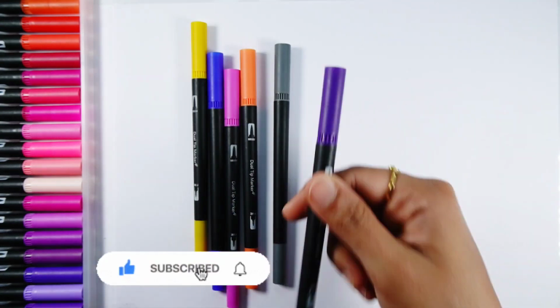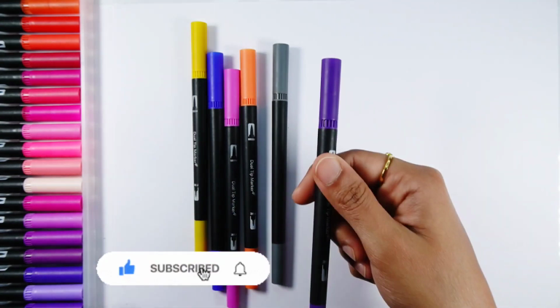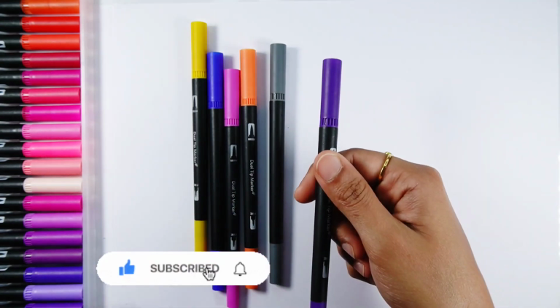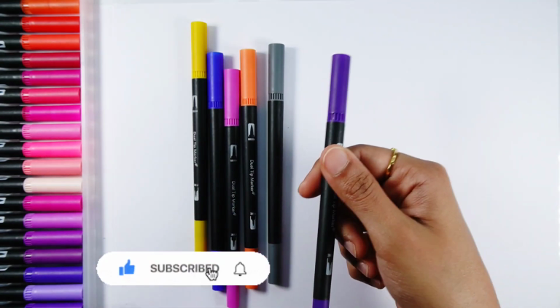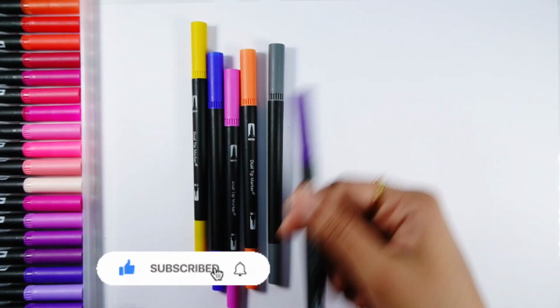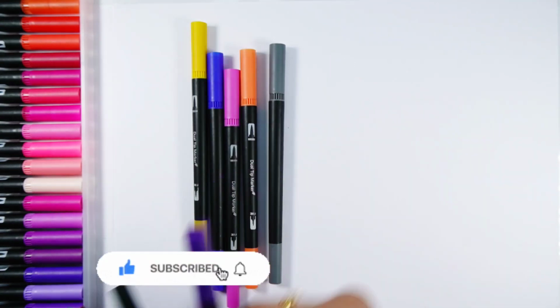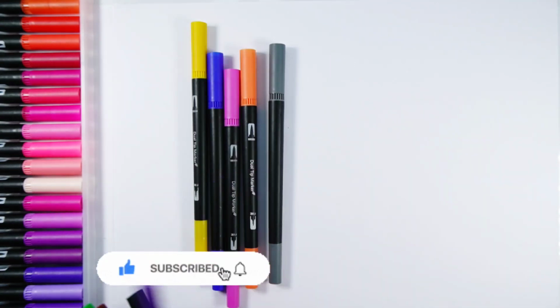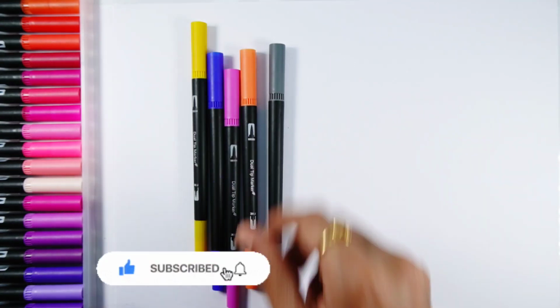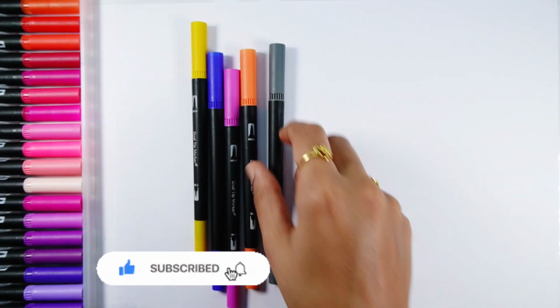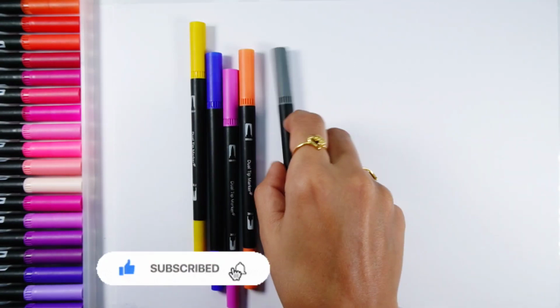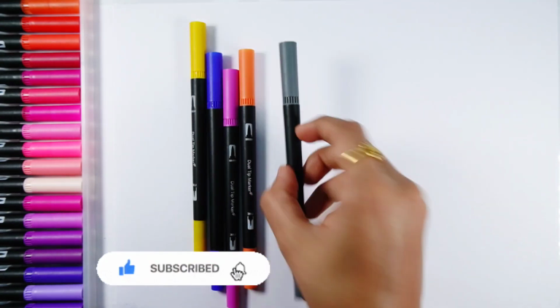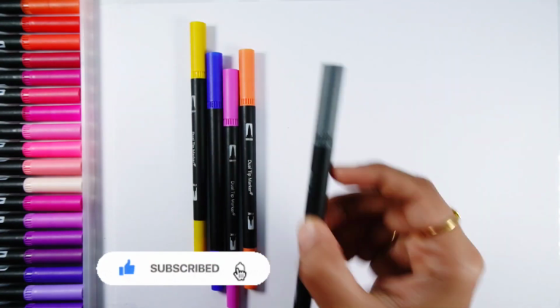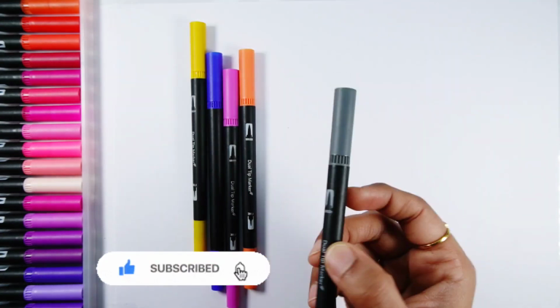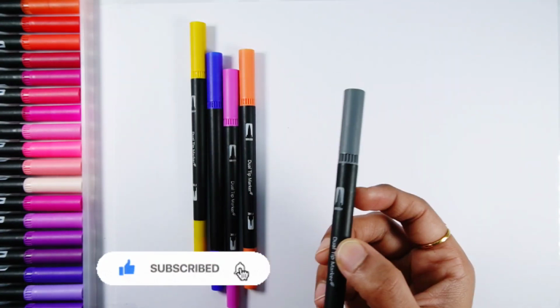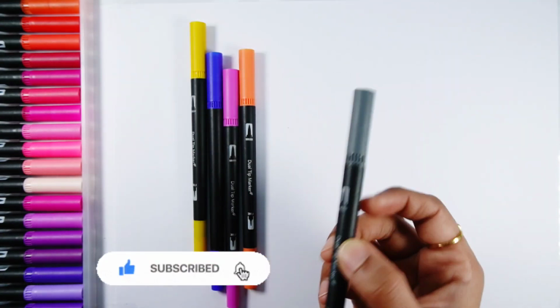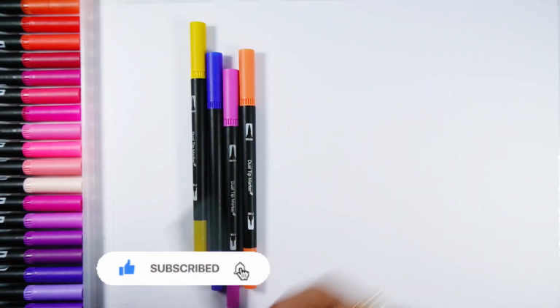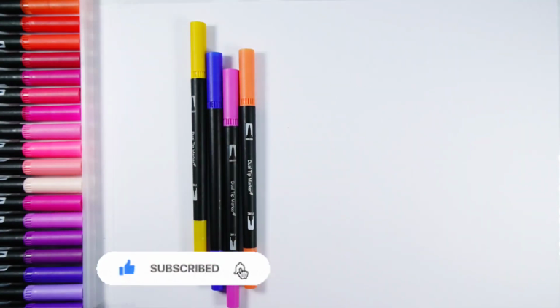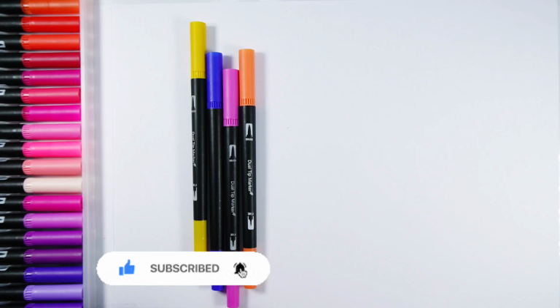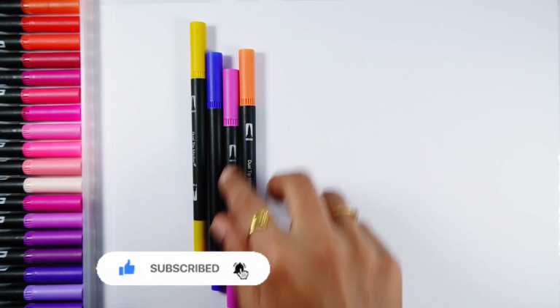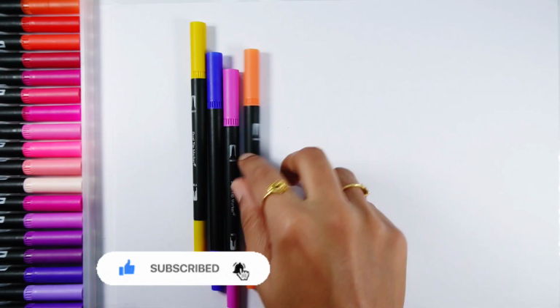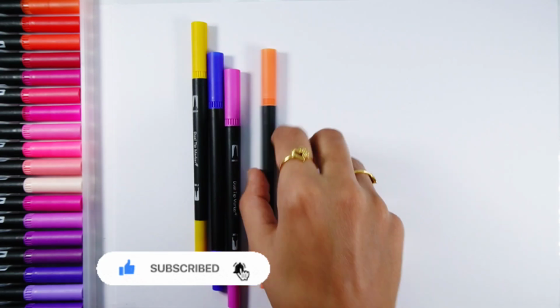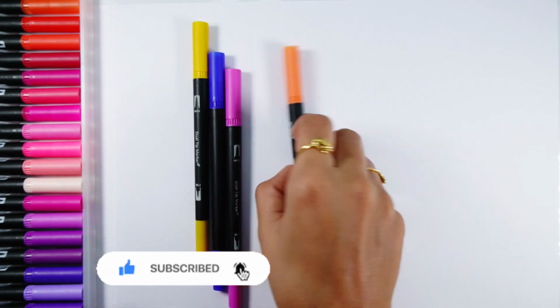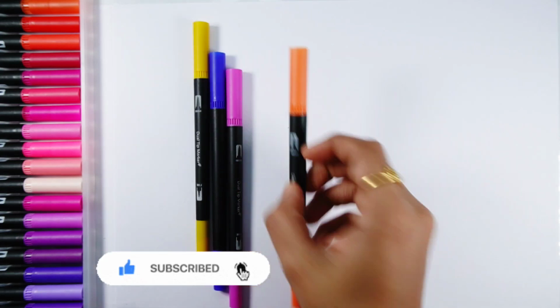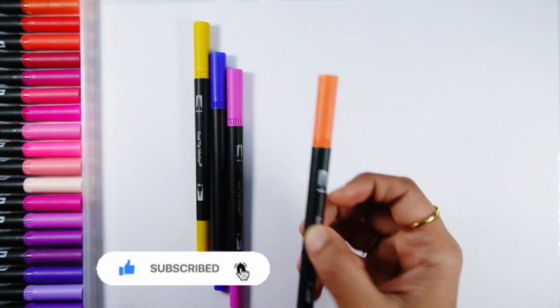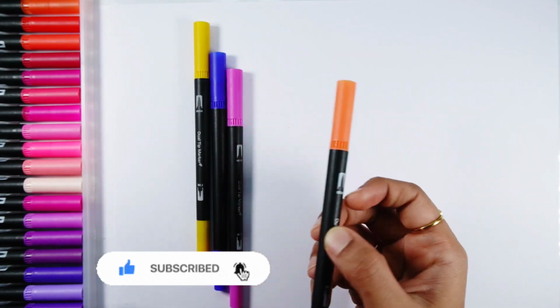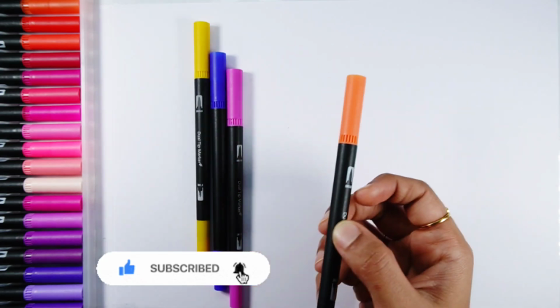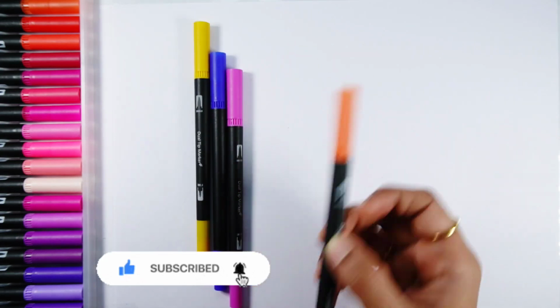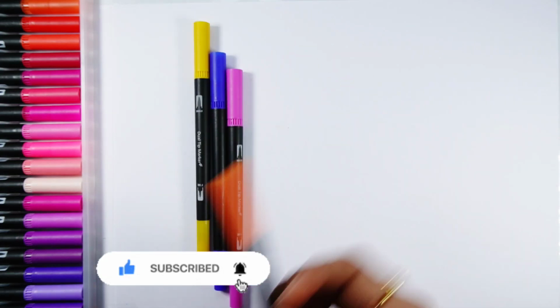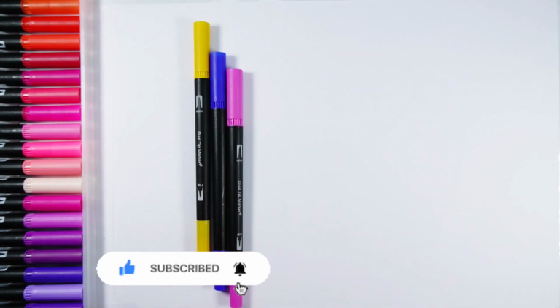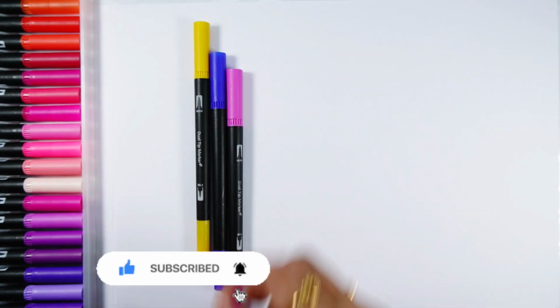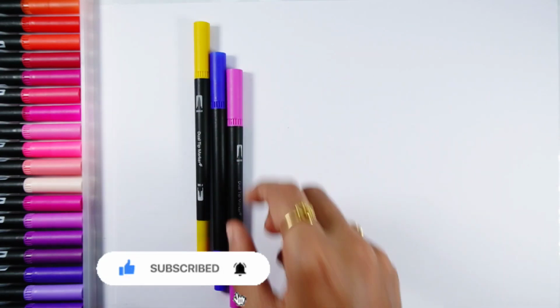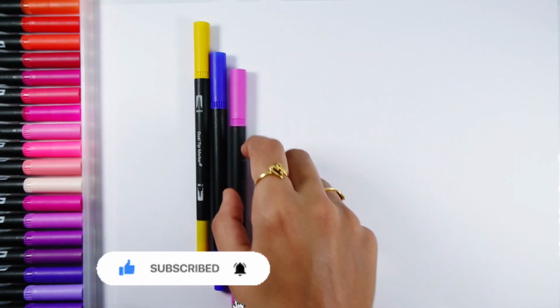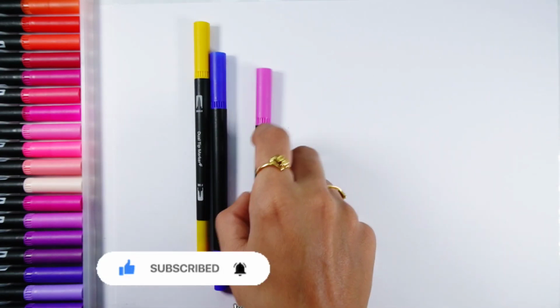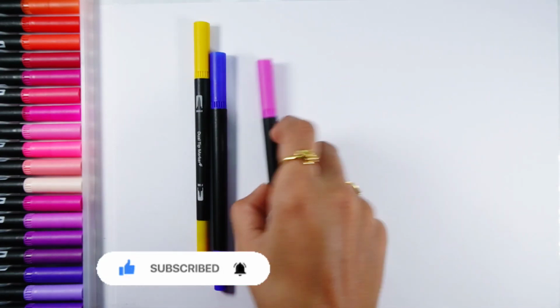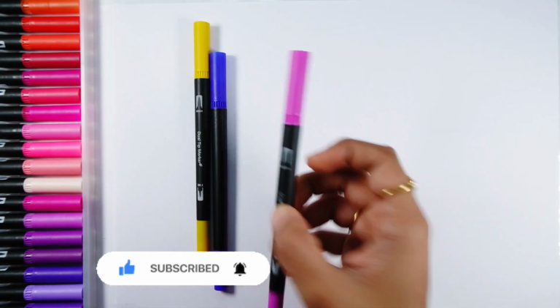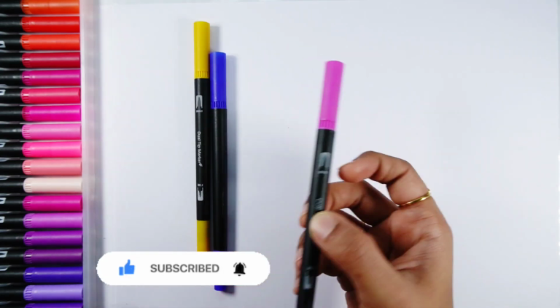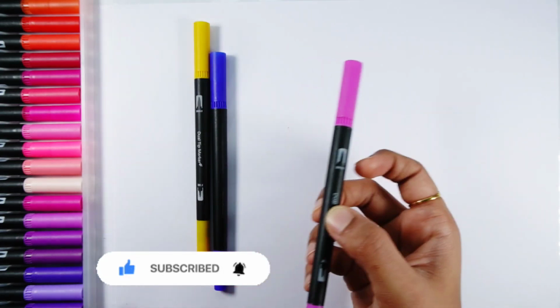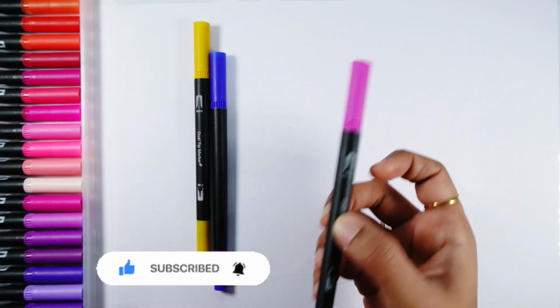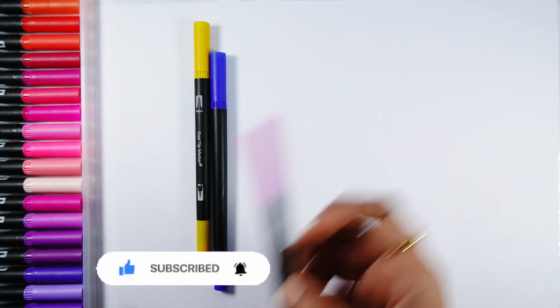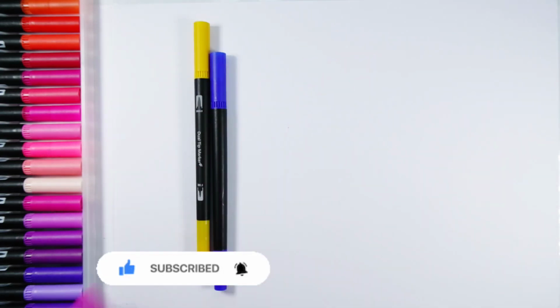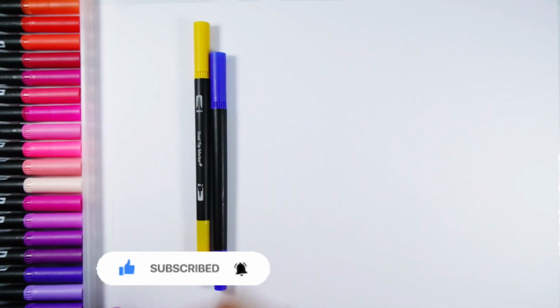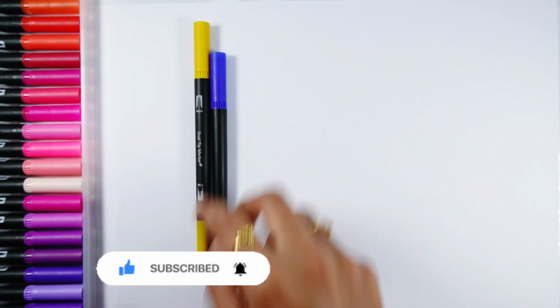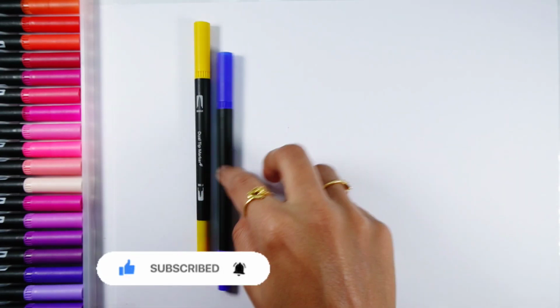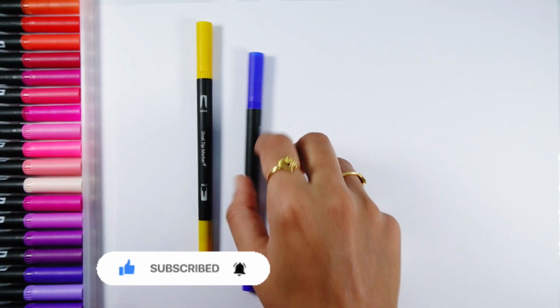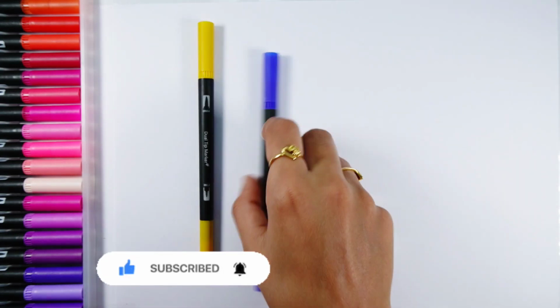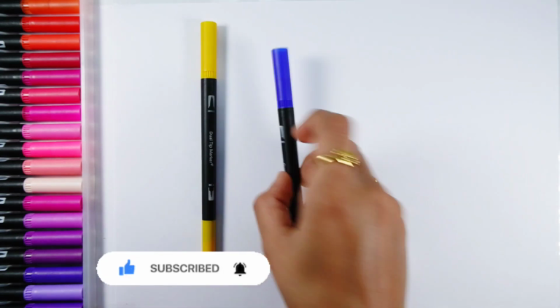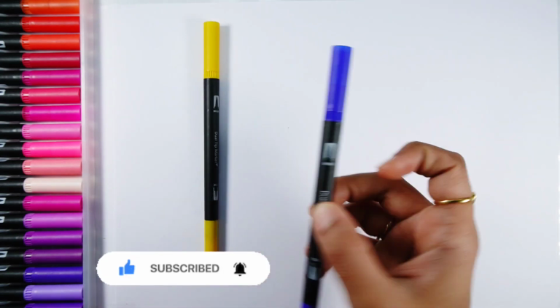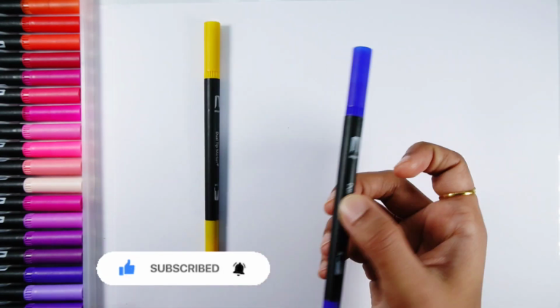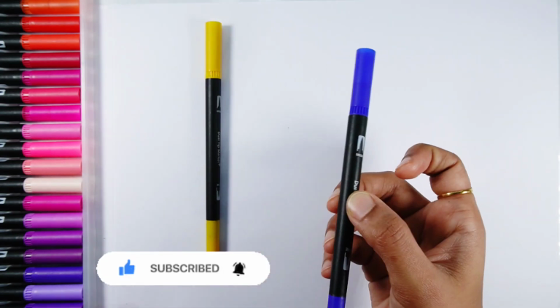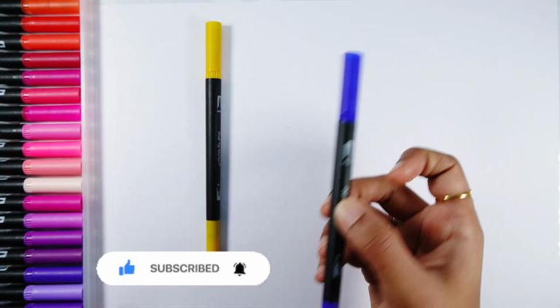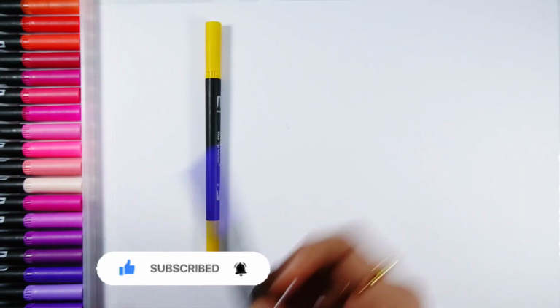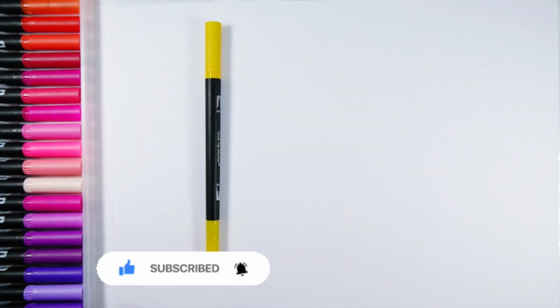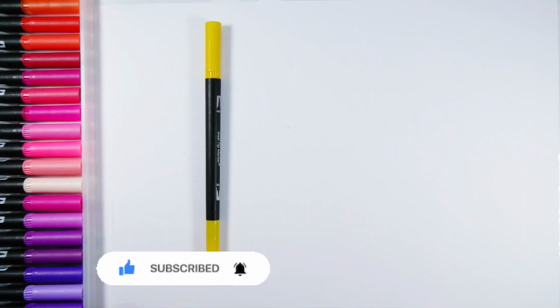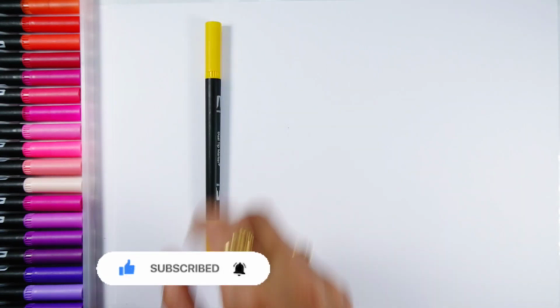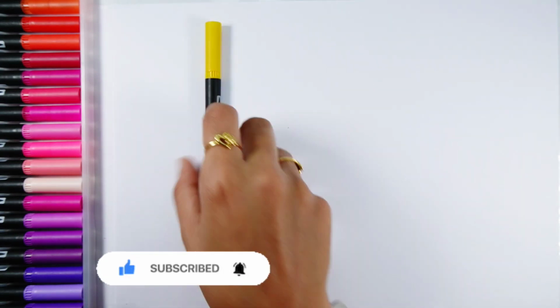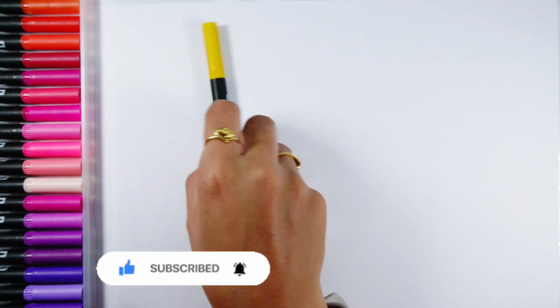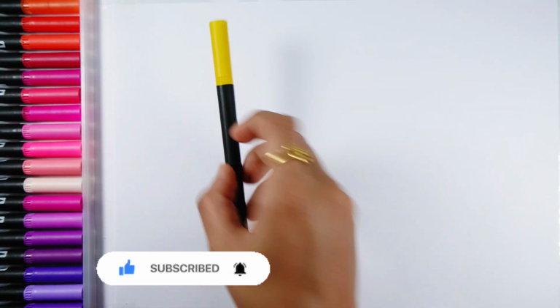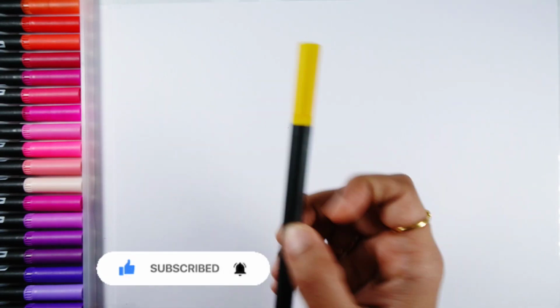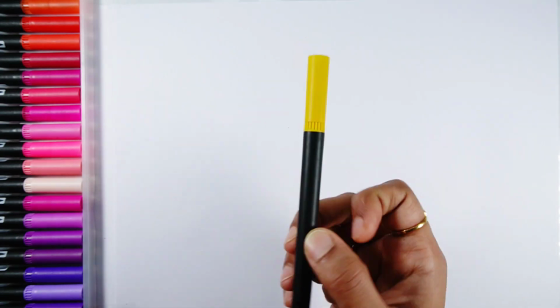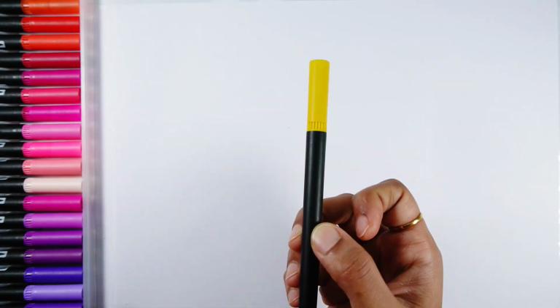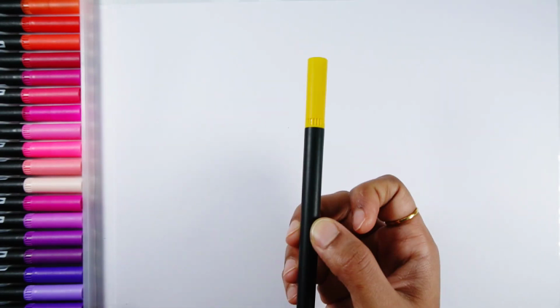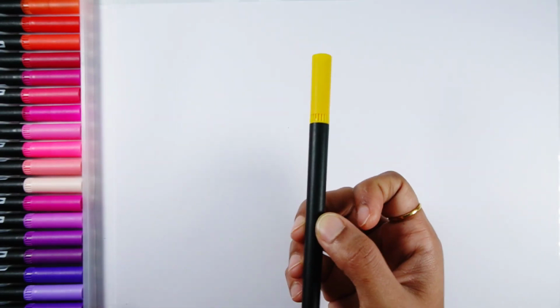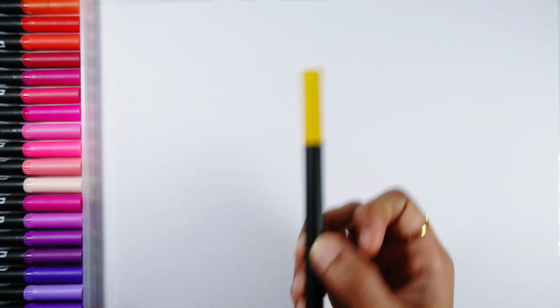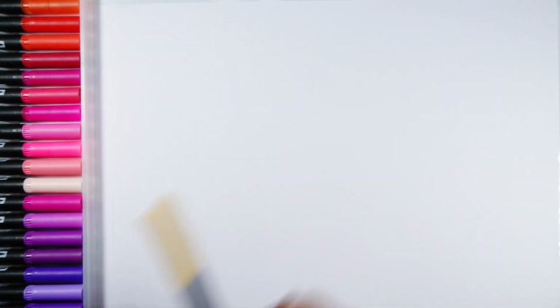Violet color, gray color, orange color, purple color, dark blue color, yellow color.